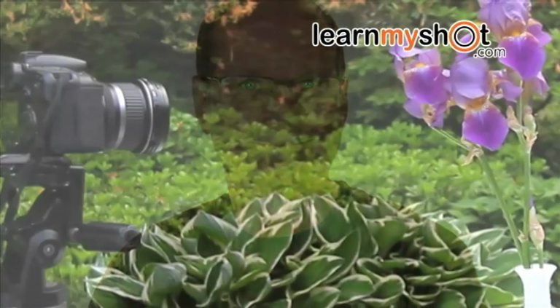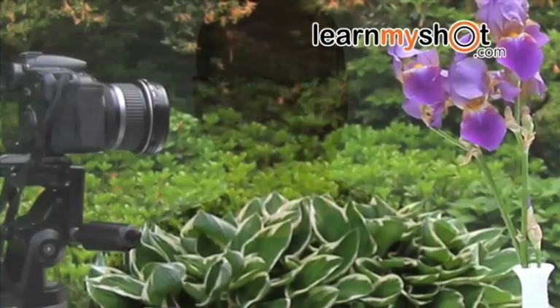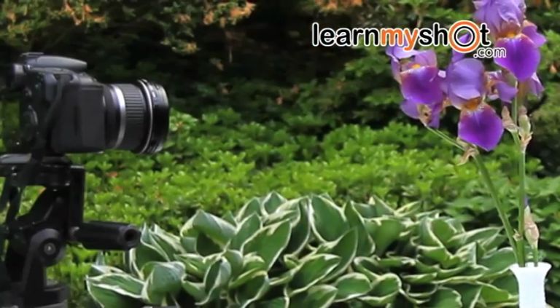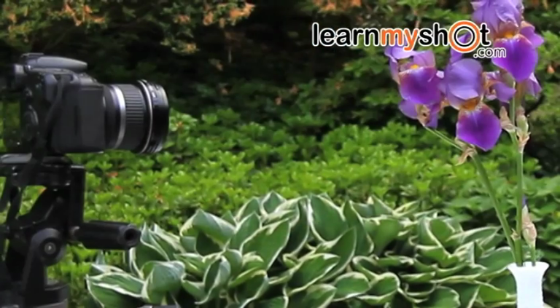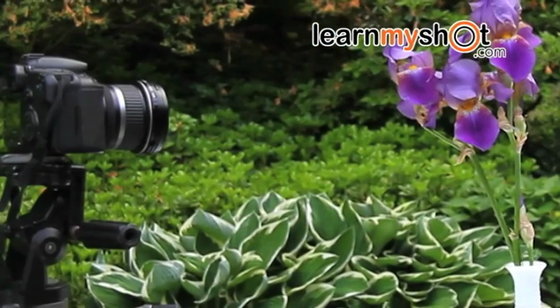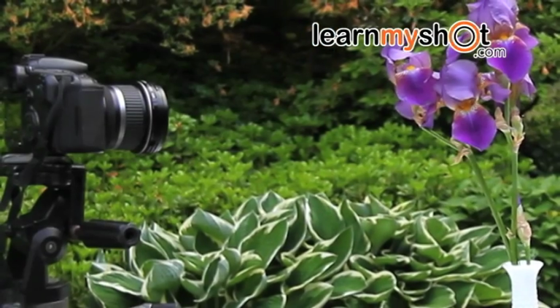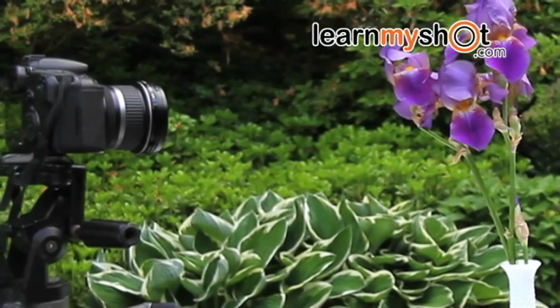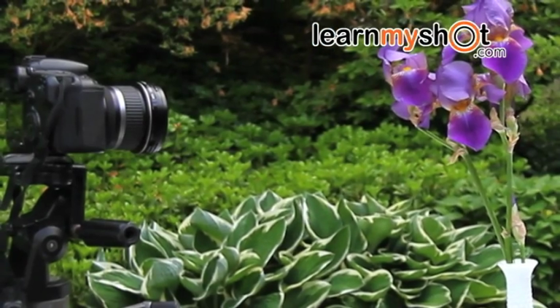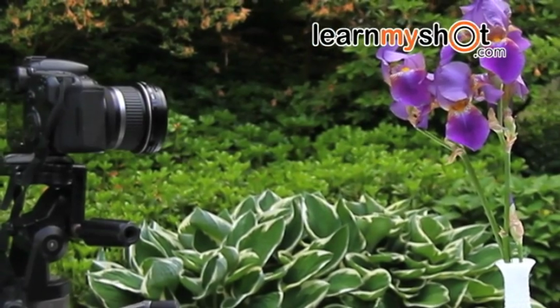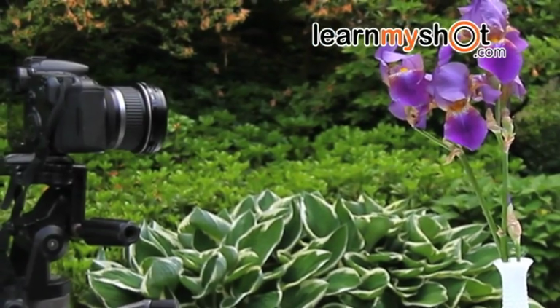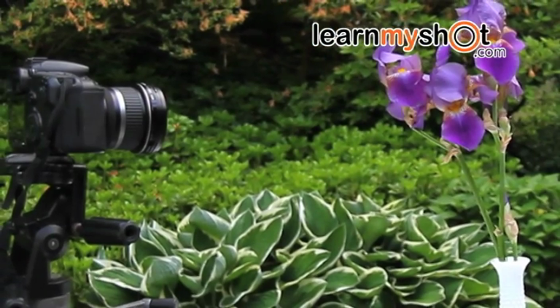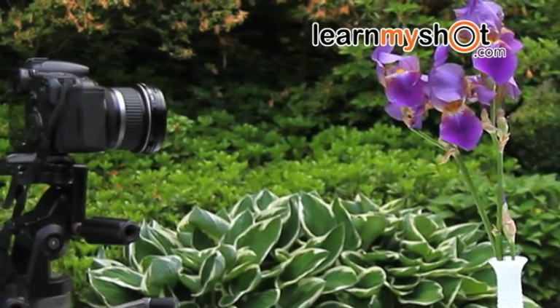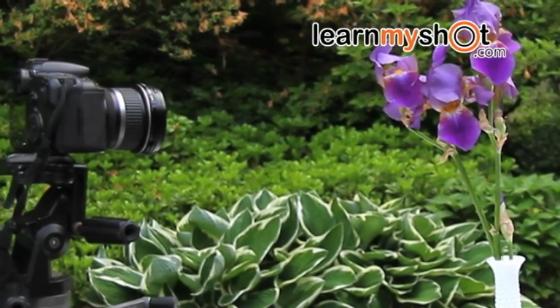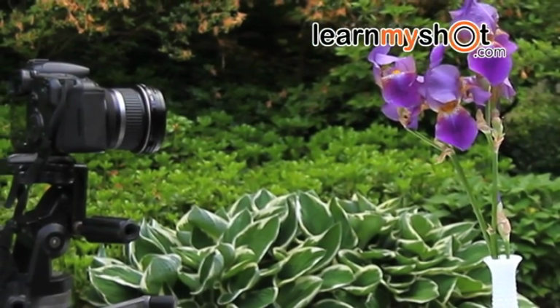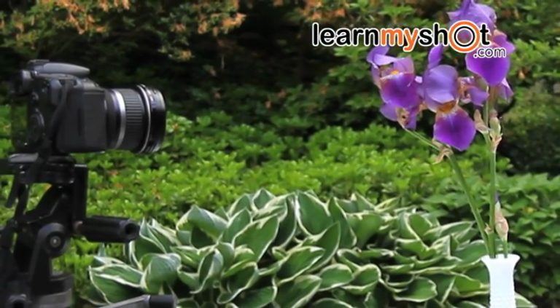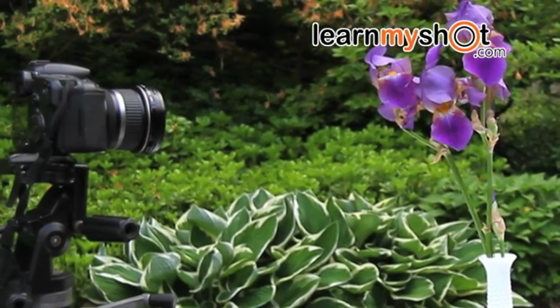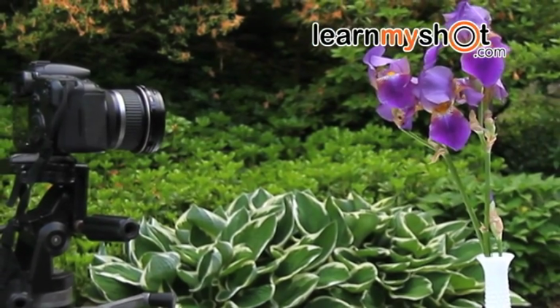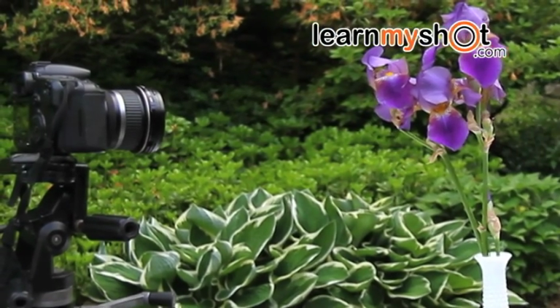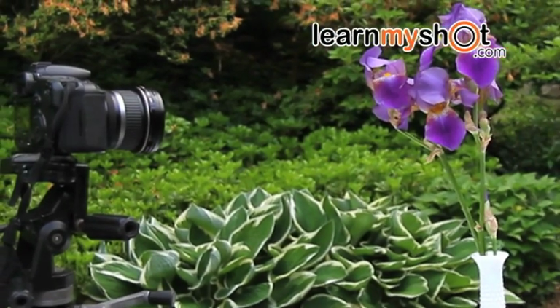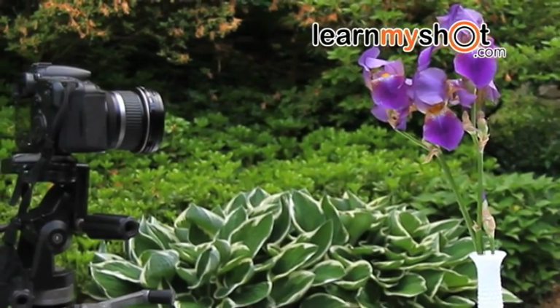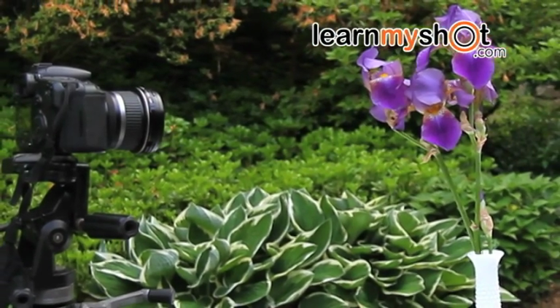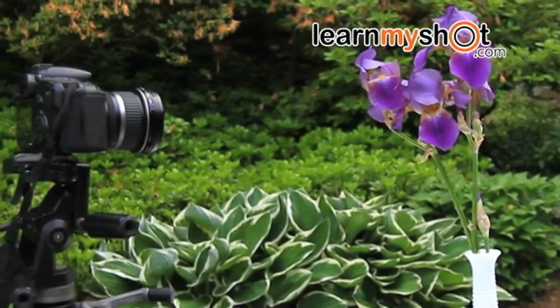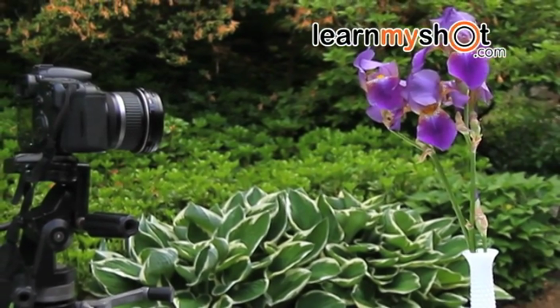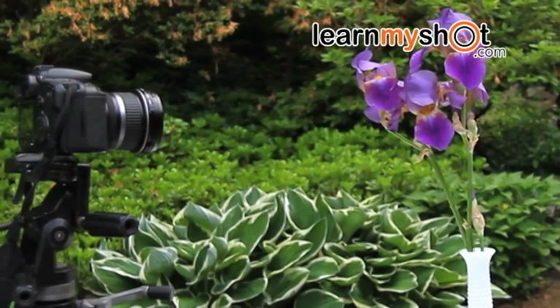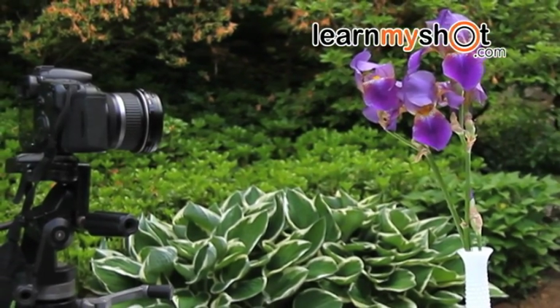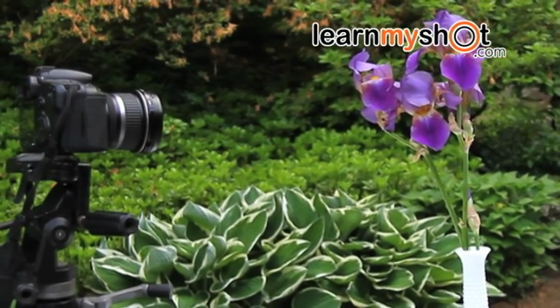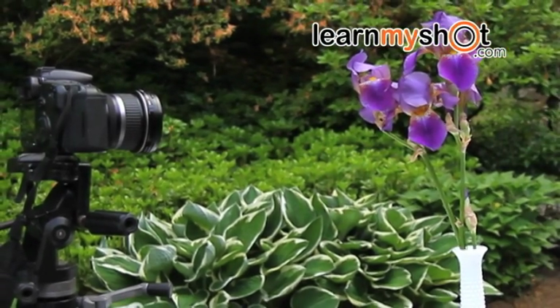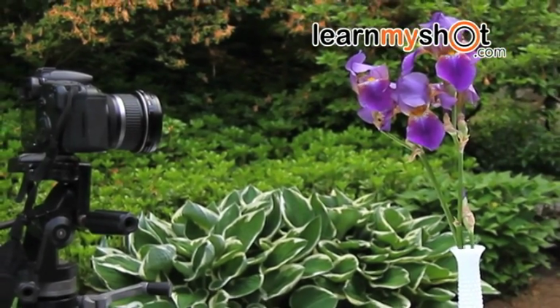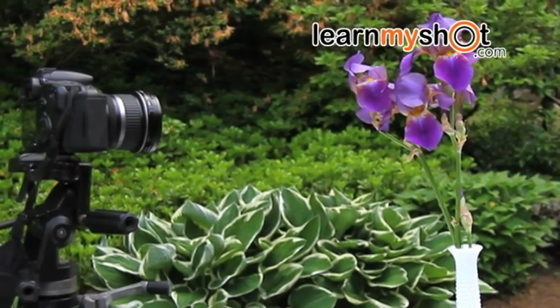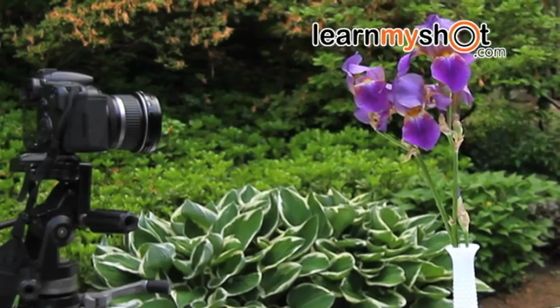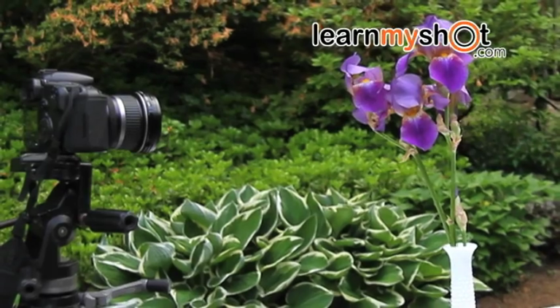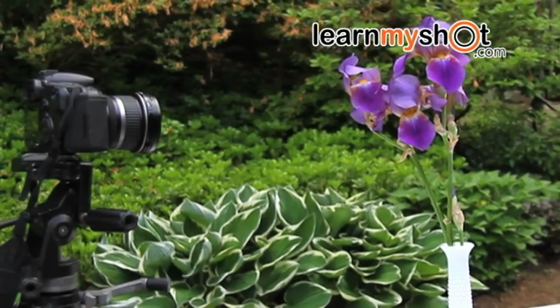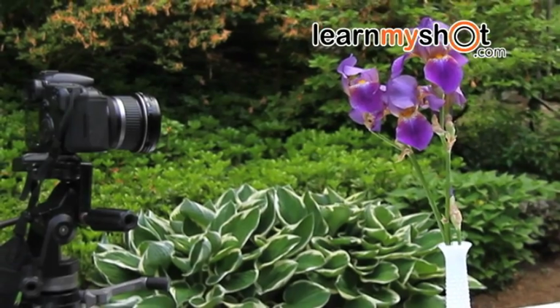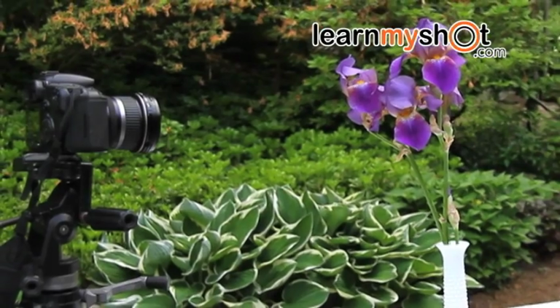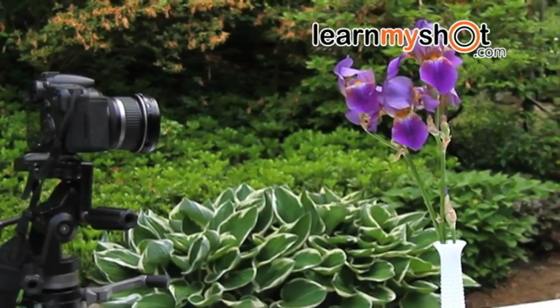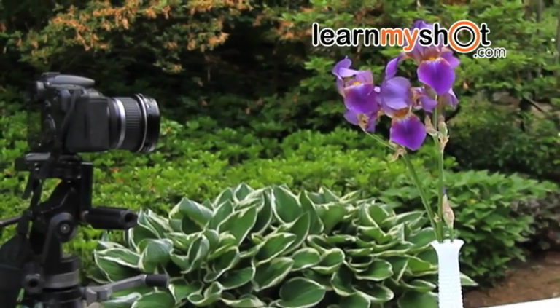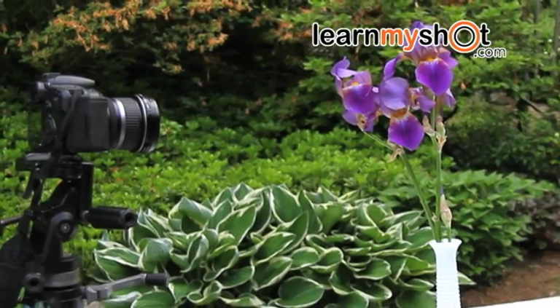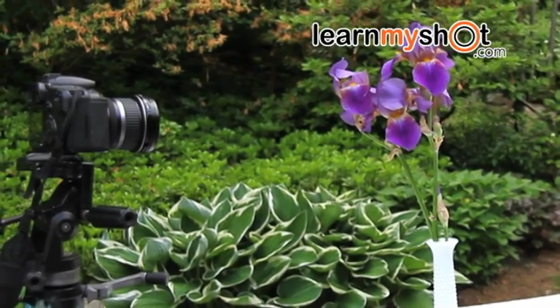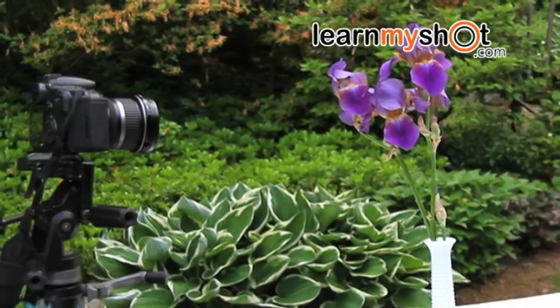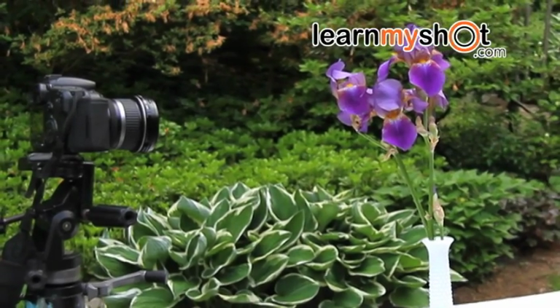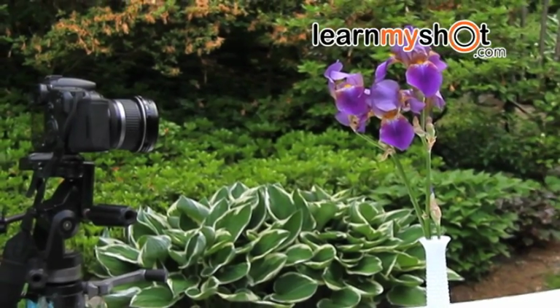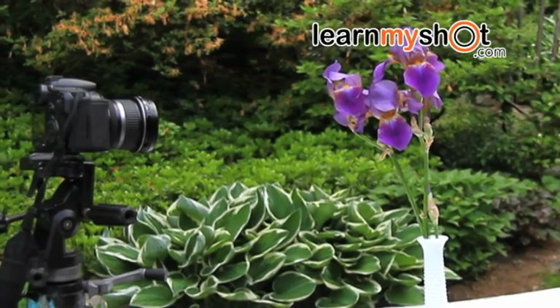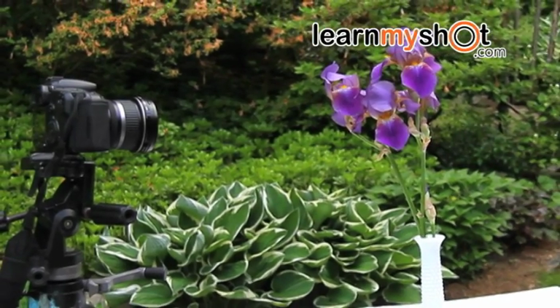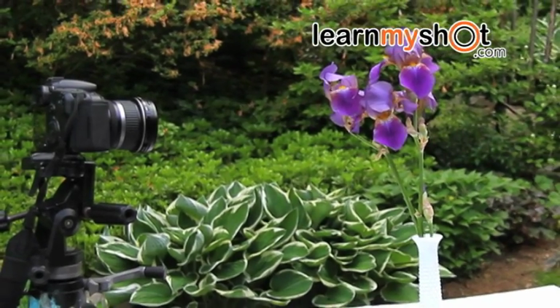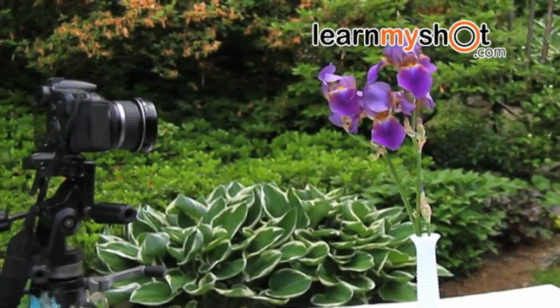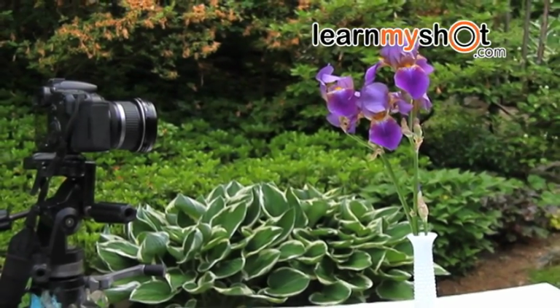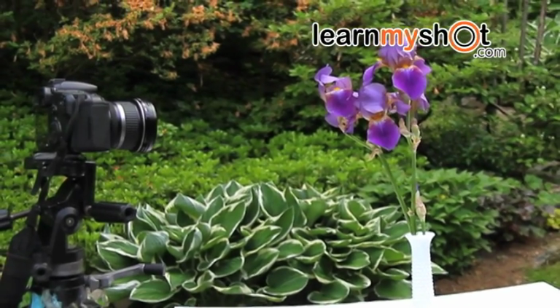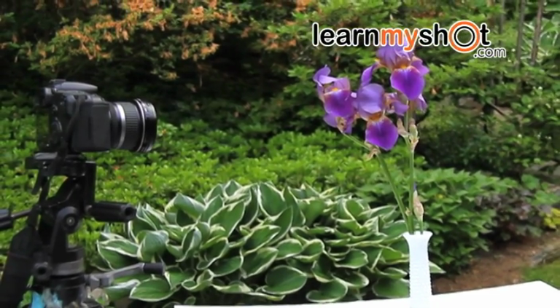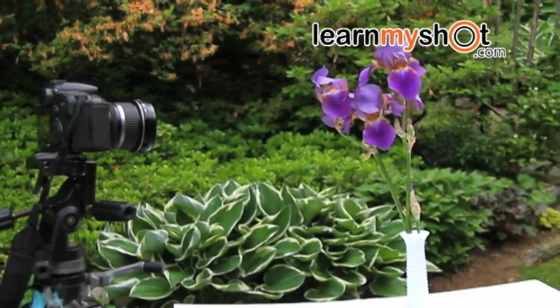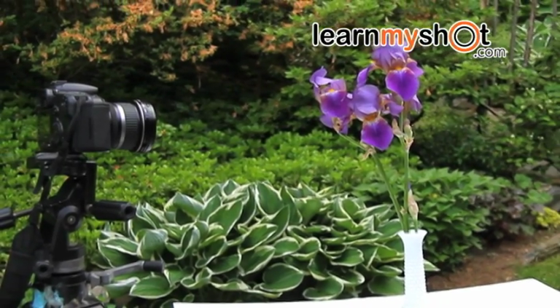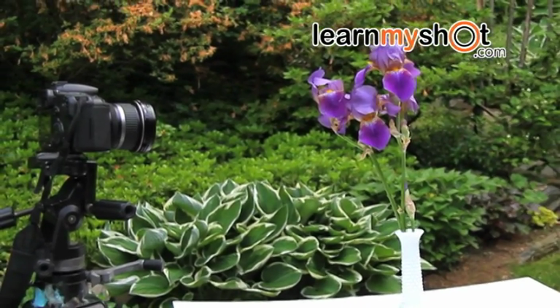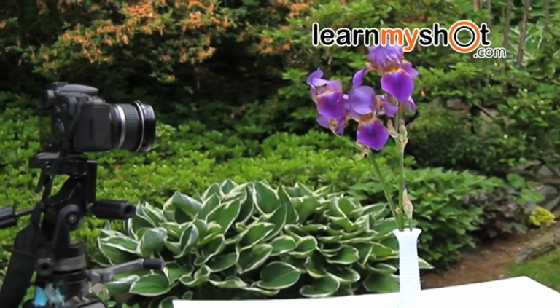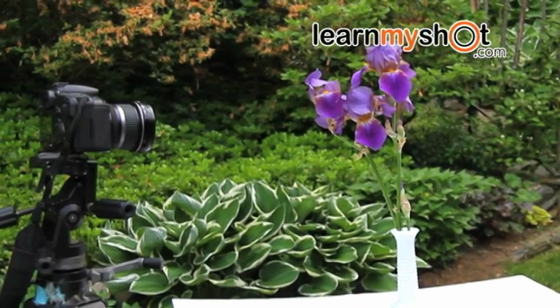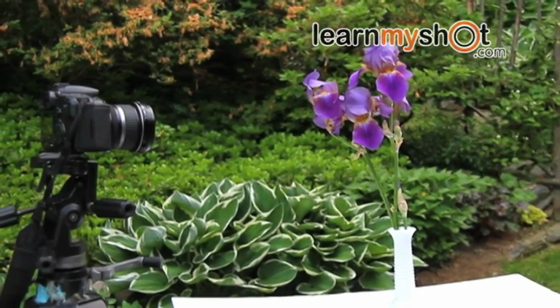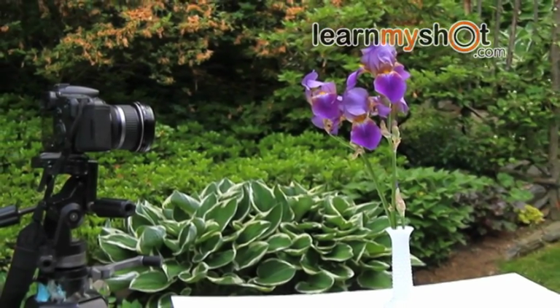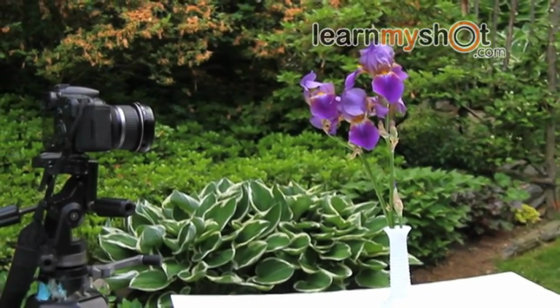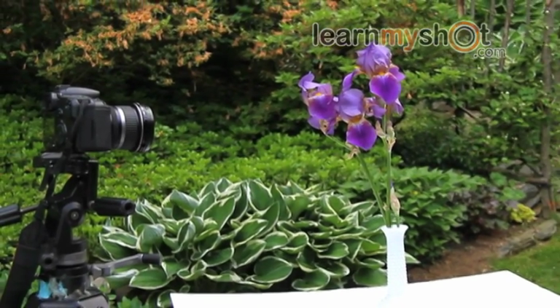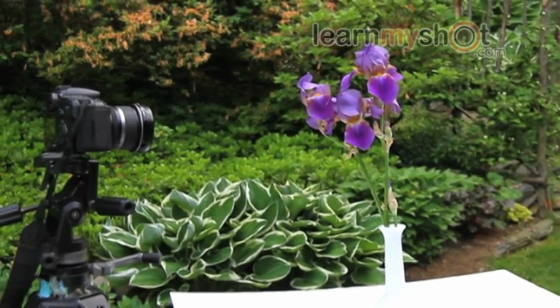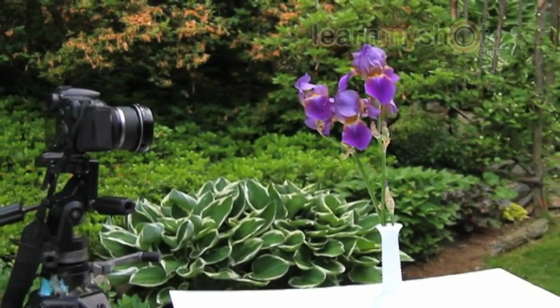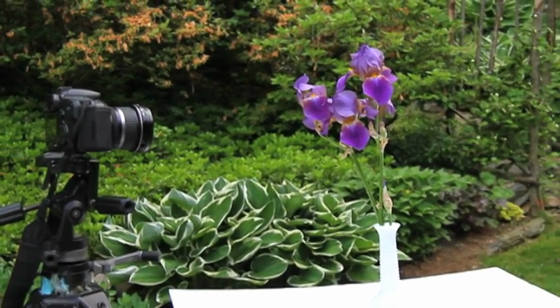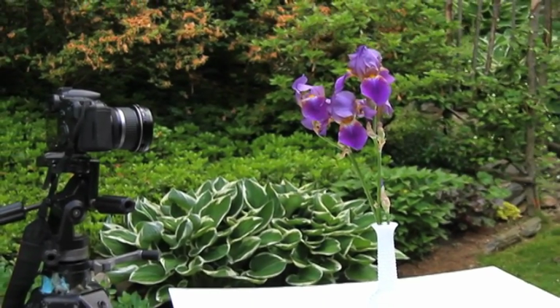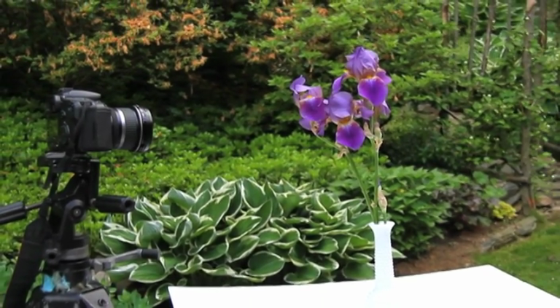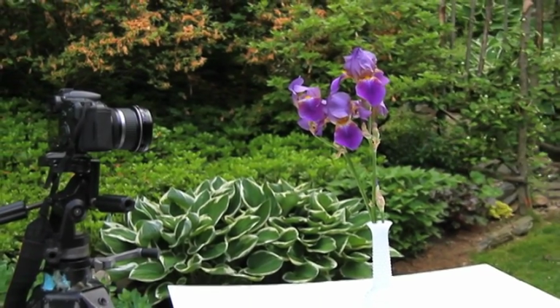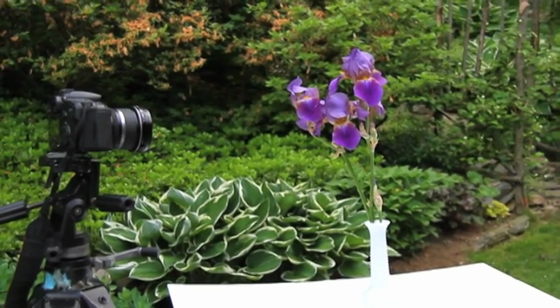And here's our setup. I put the flowers in a vase on the table. The lighting's perfect today because it's high clouds with no harsh sunlight.